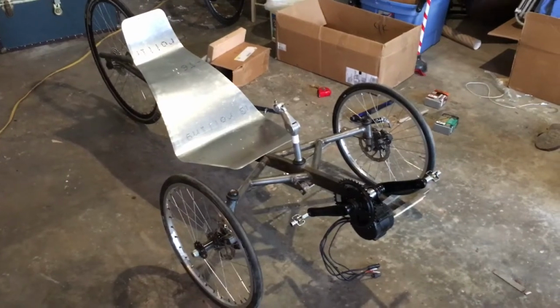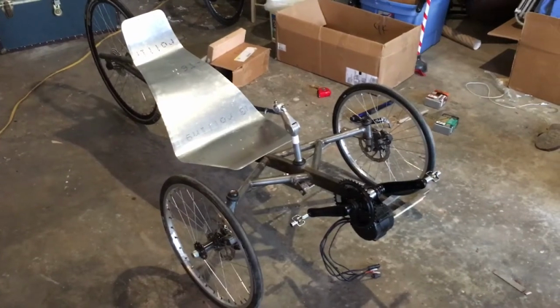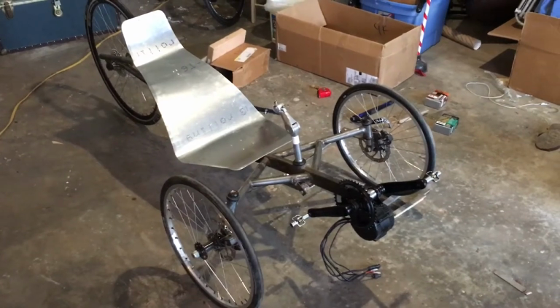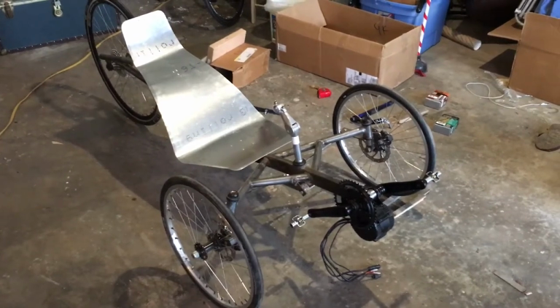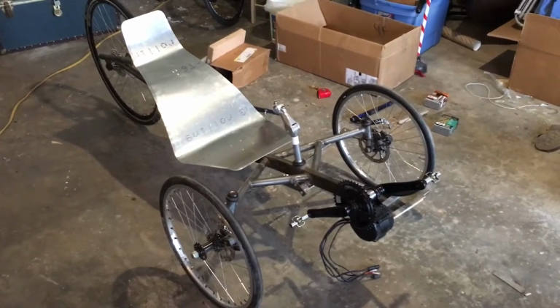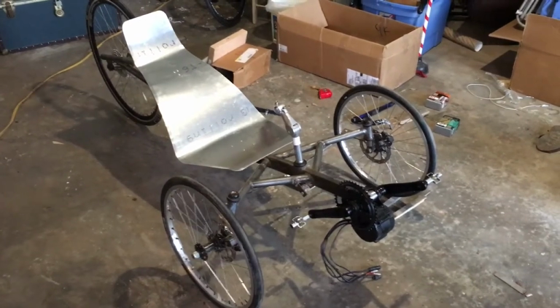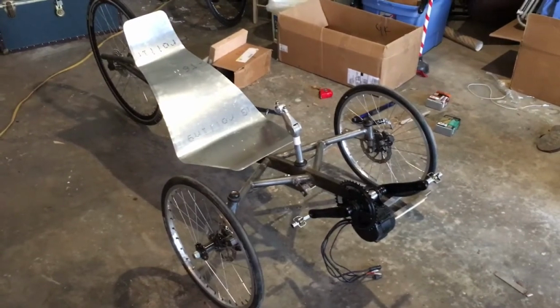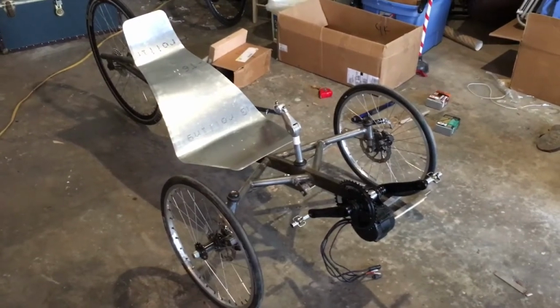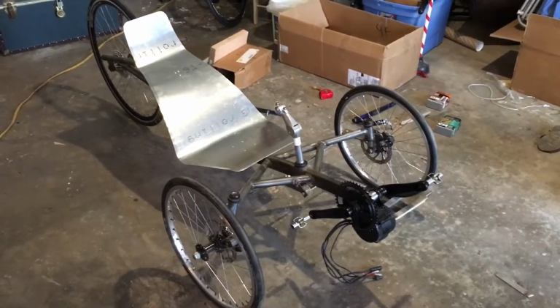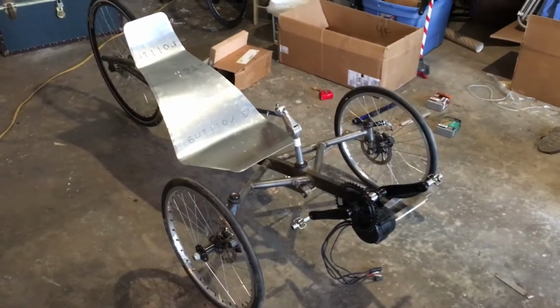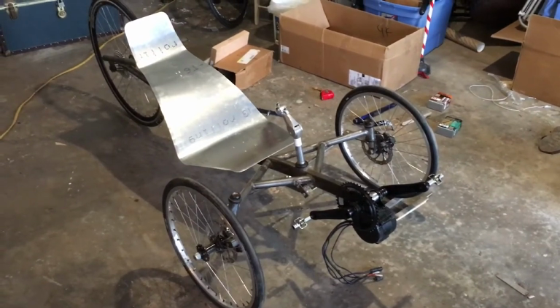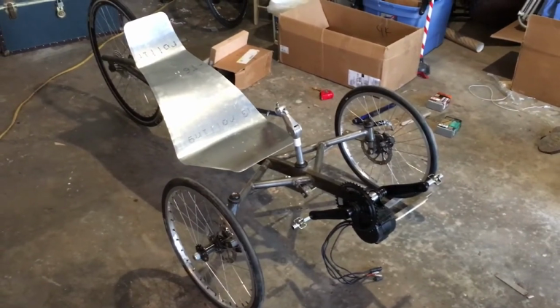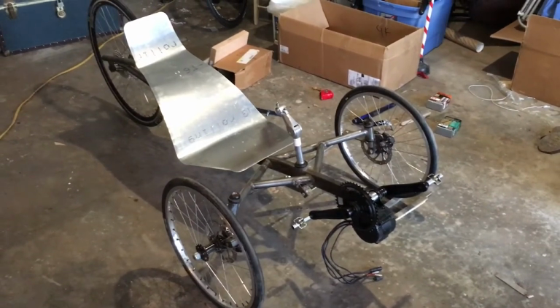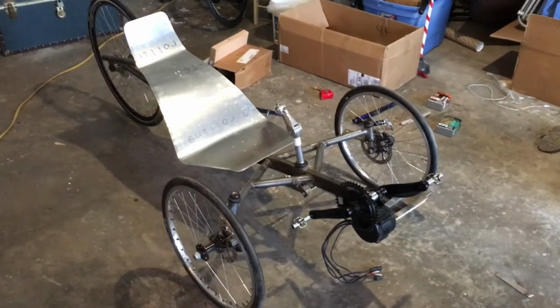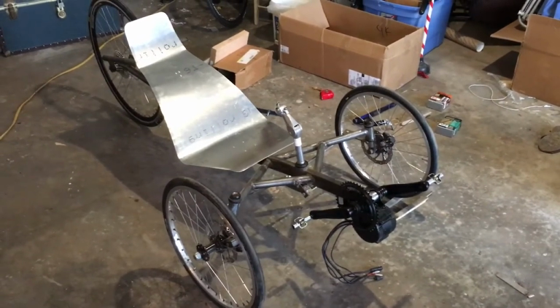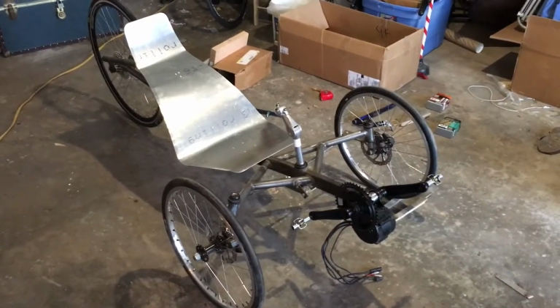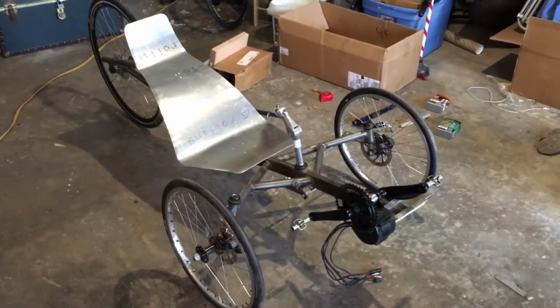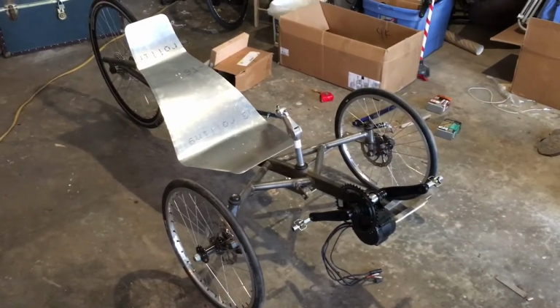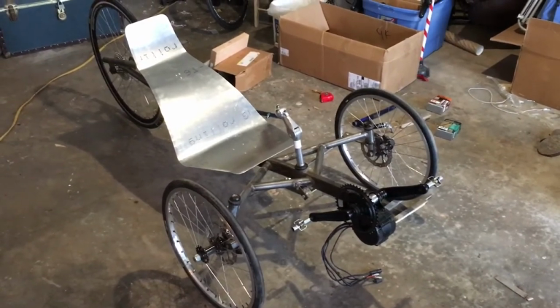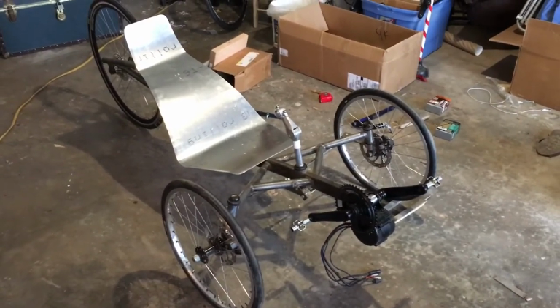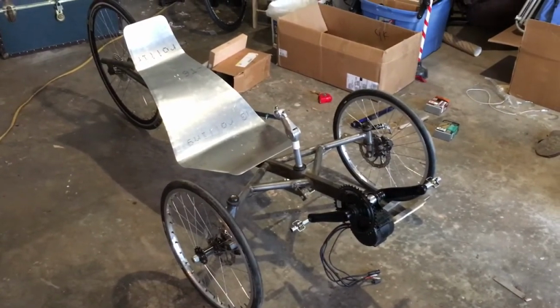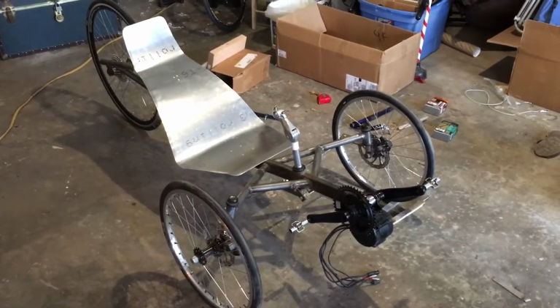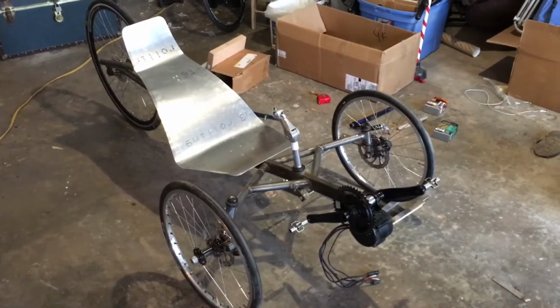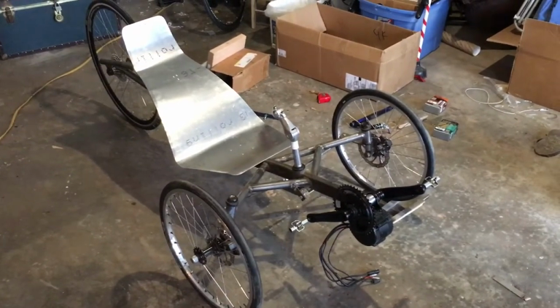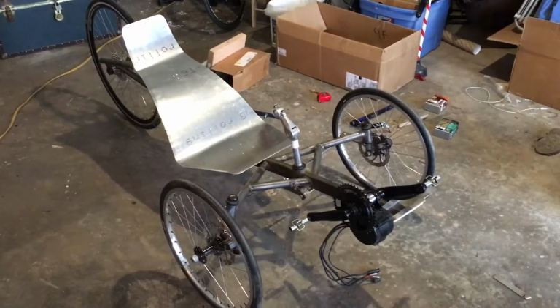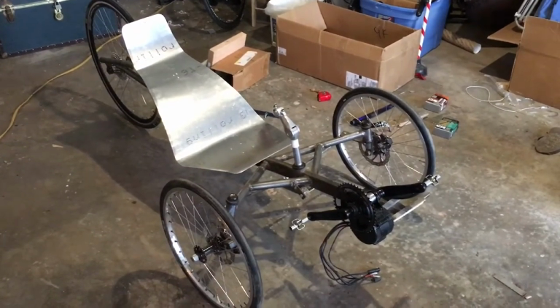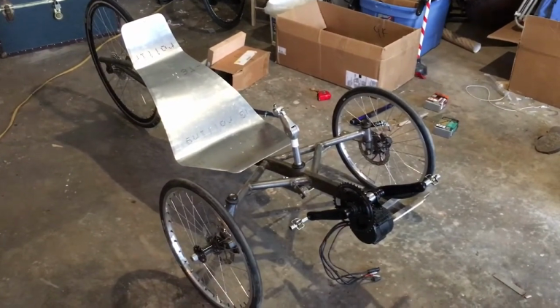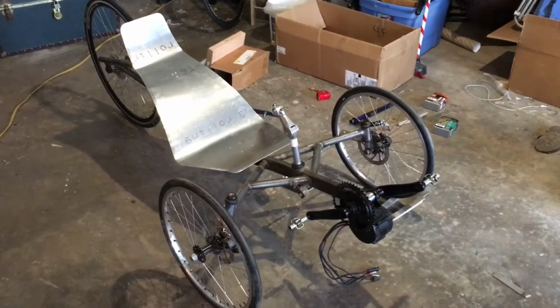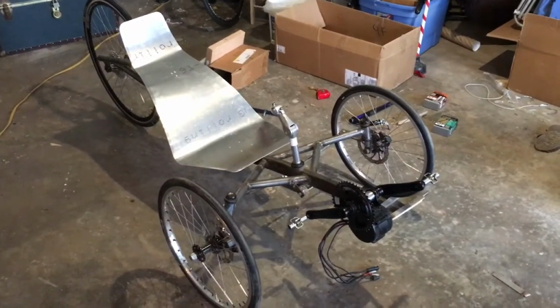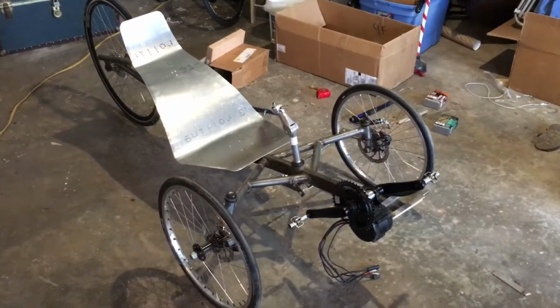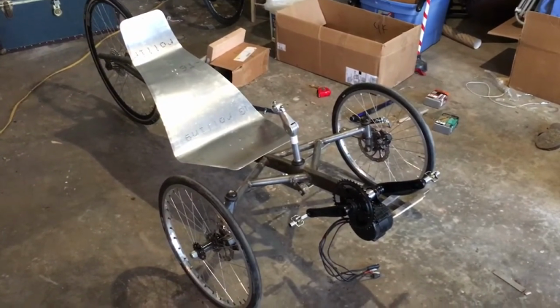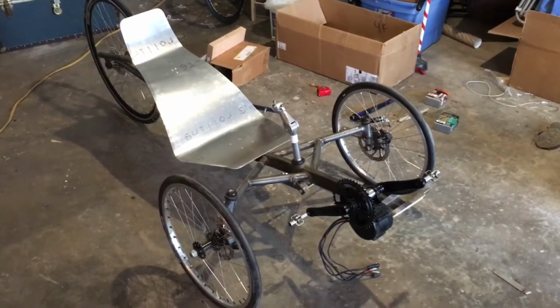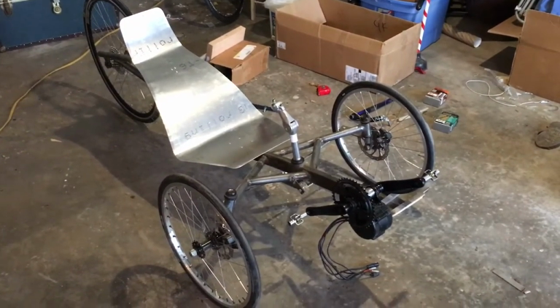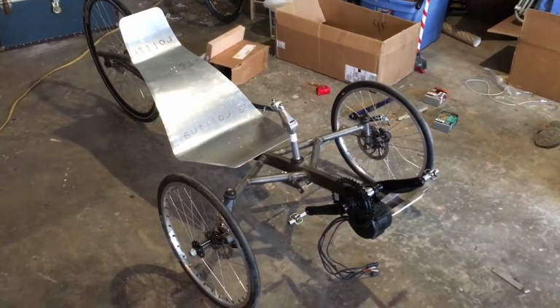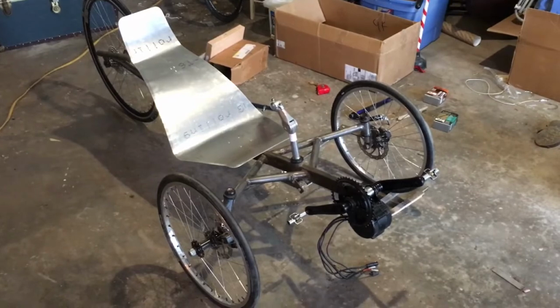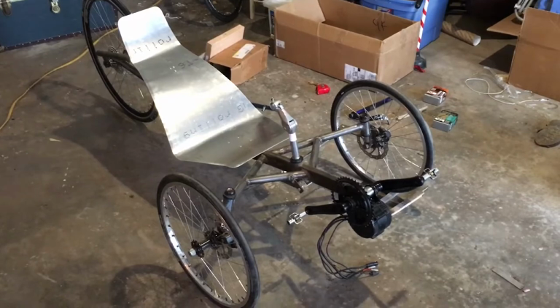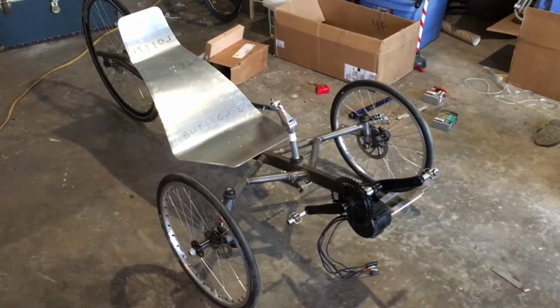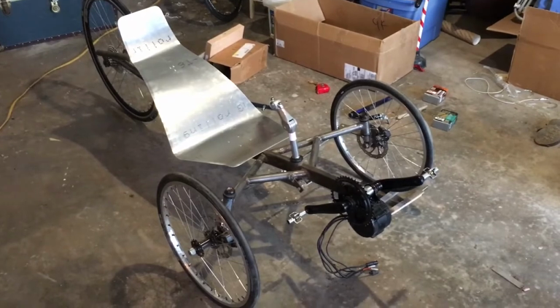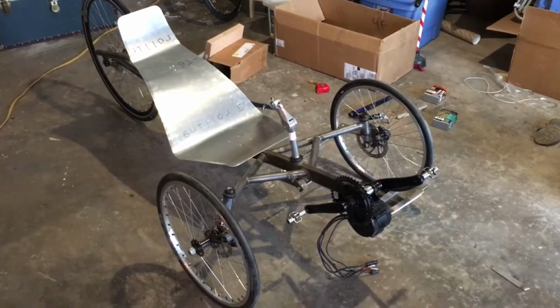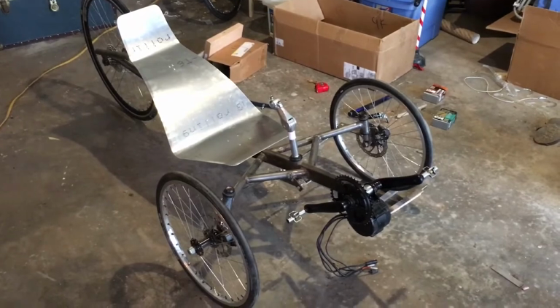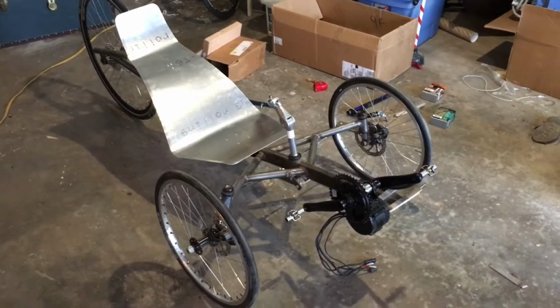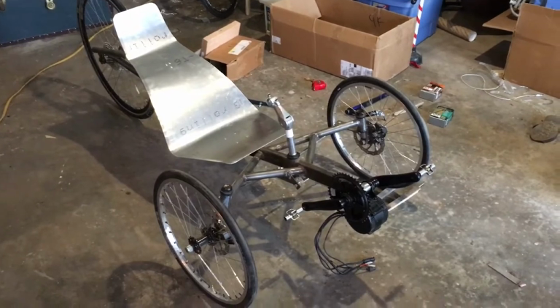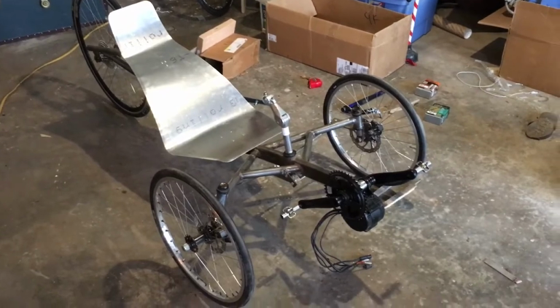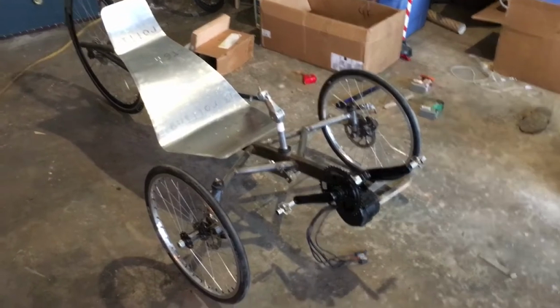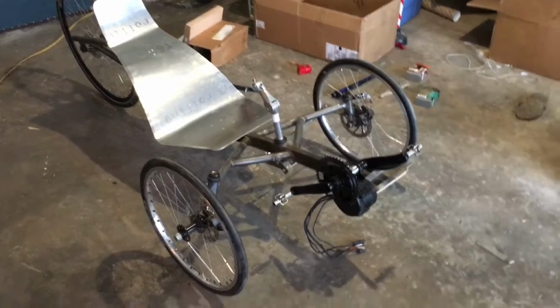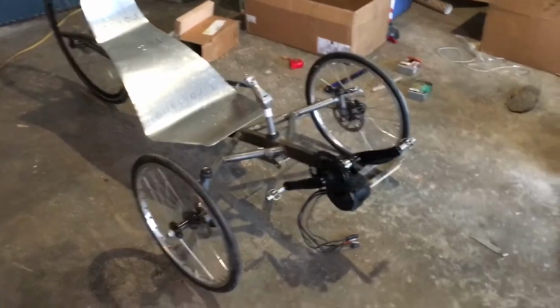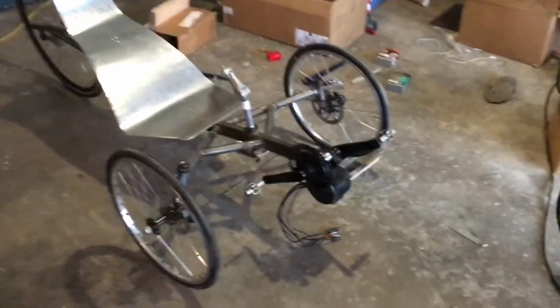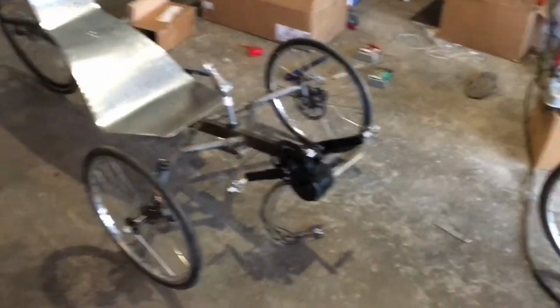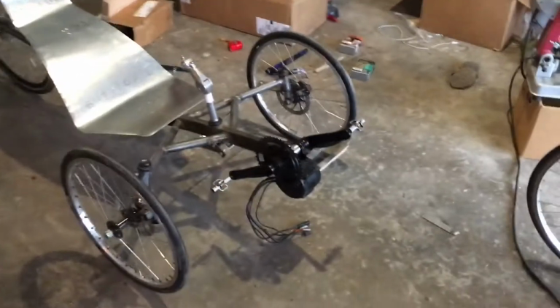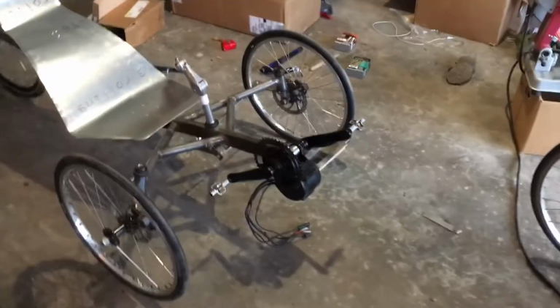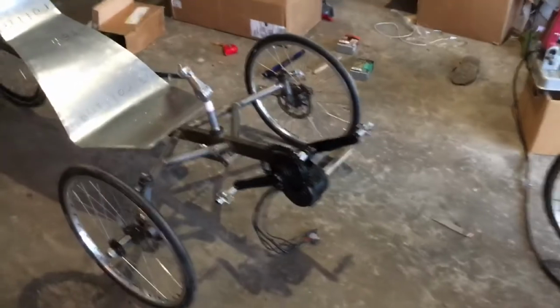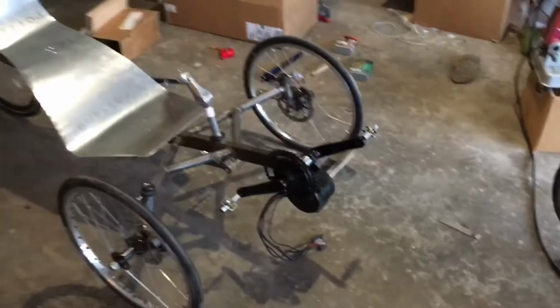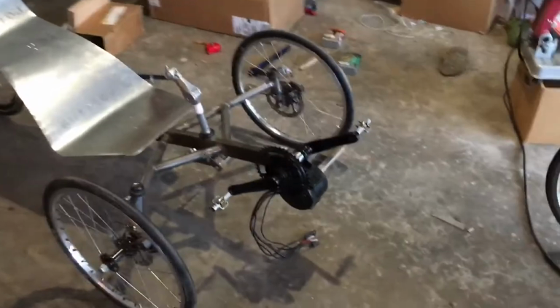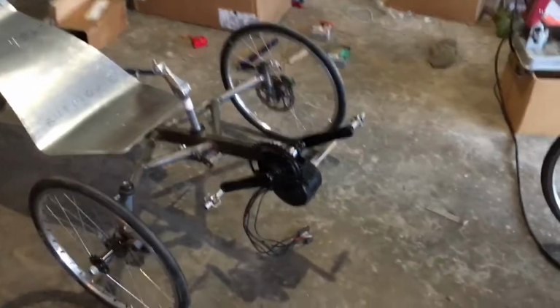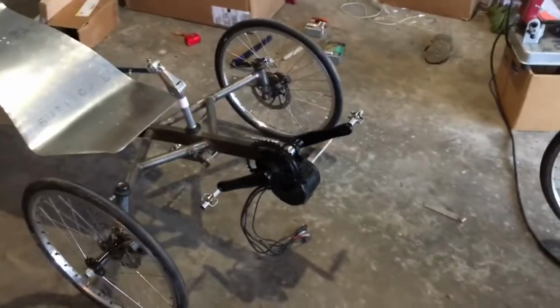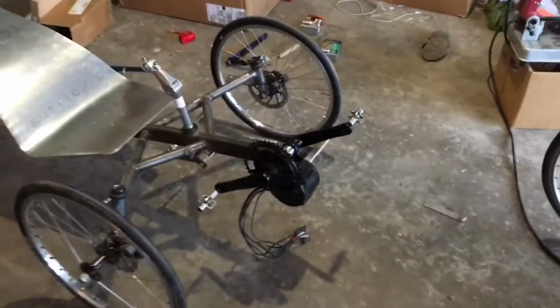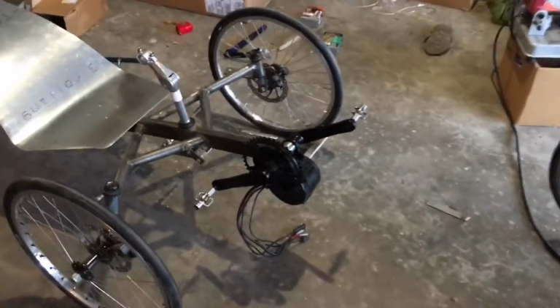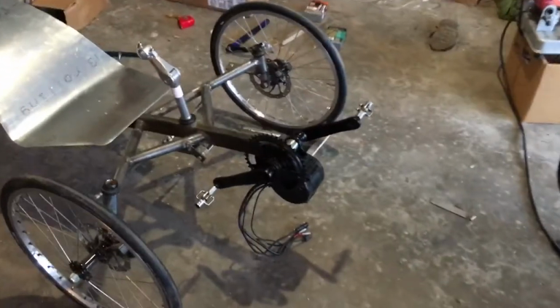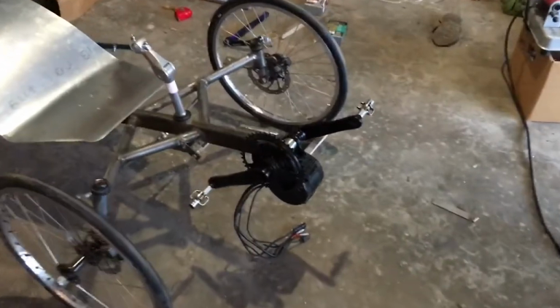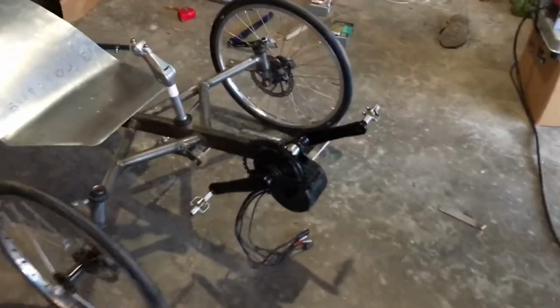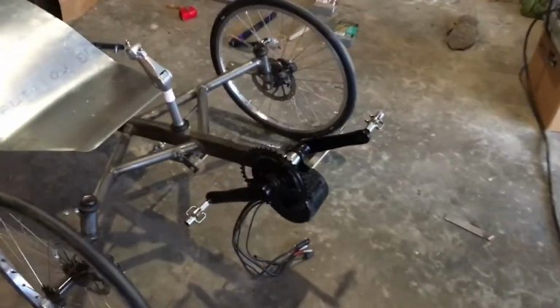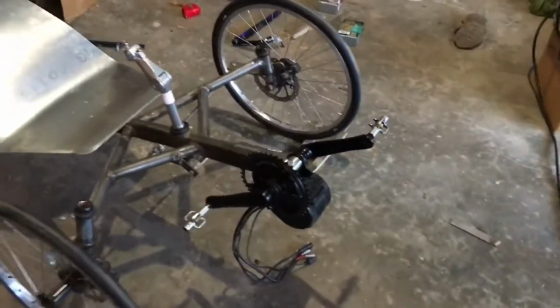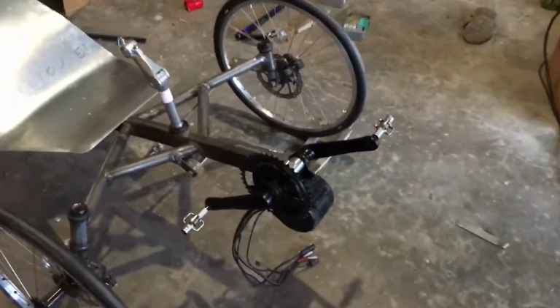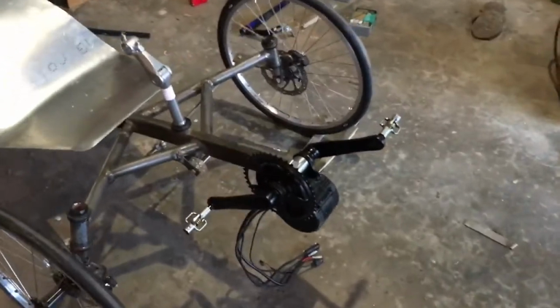Here's the state of the trike so far. This is my trike — I've got my Bafang motor in place.